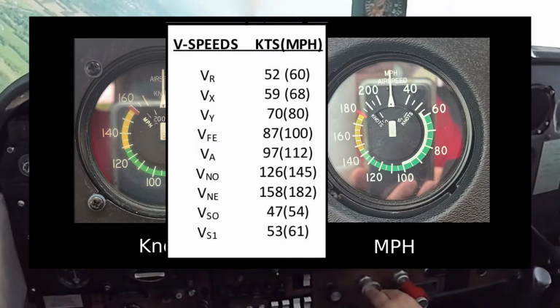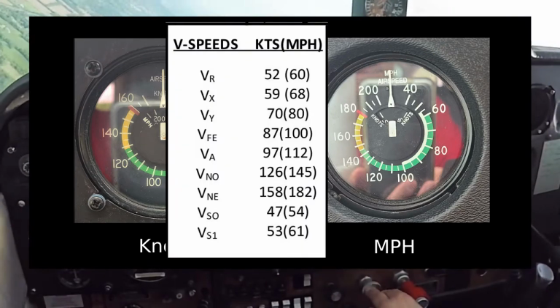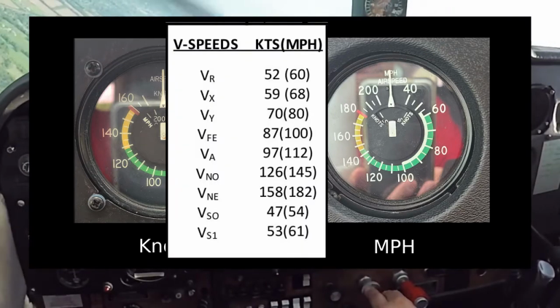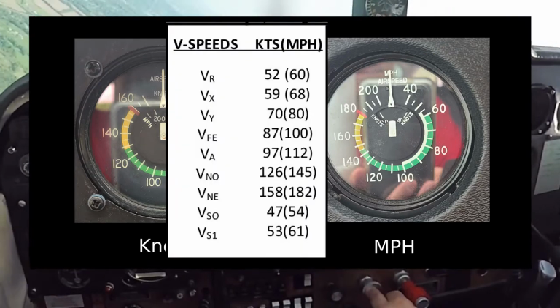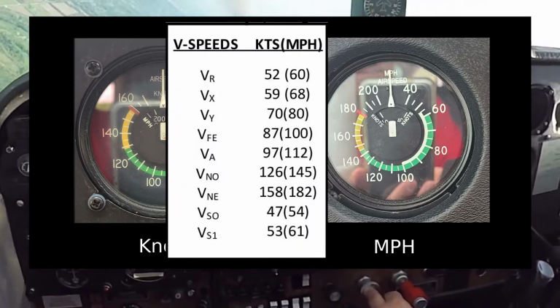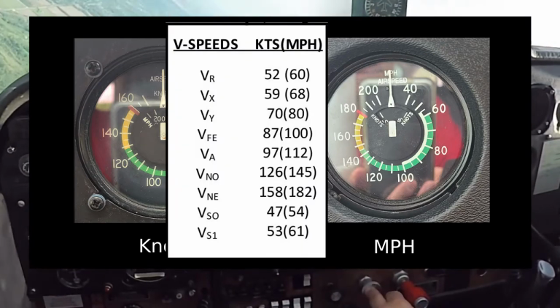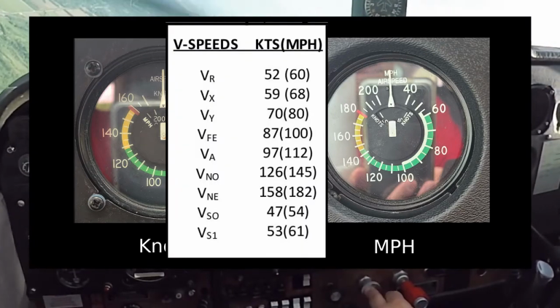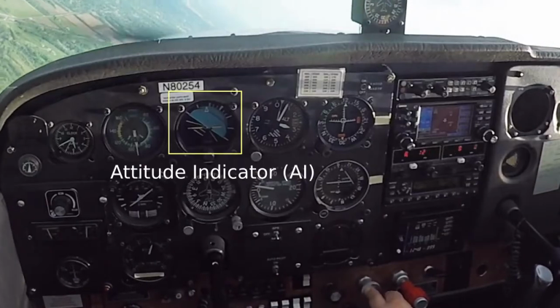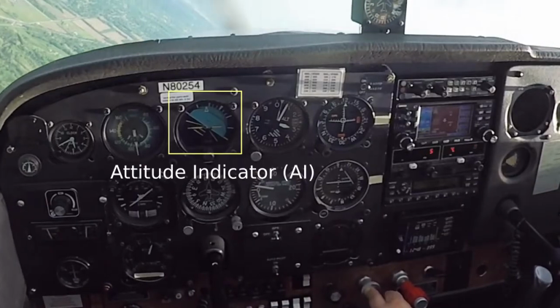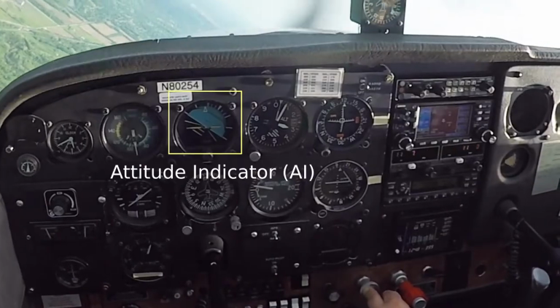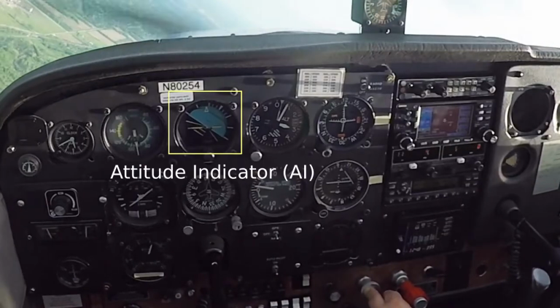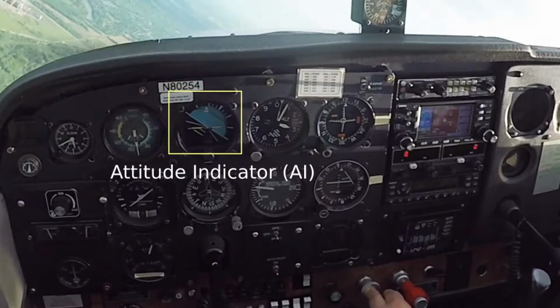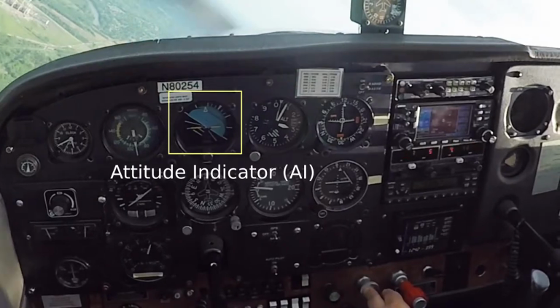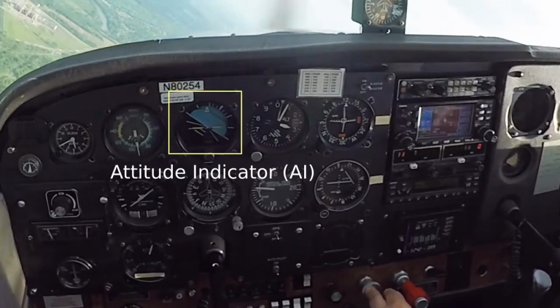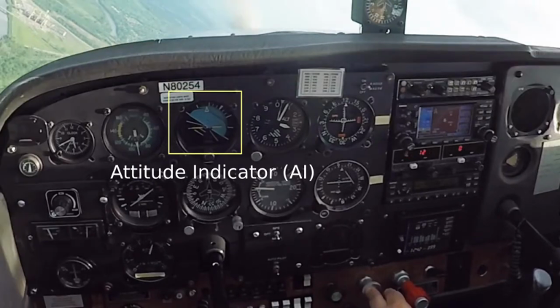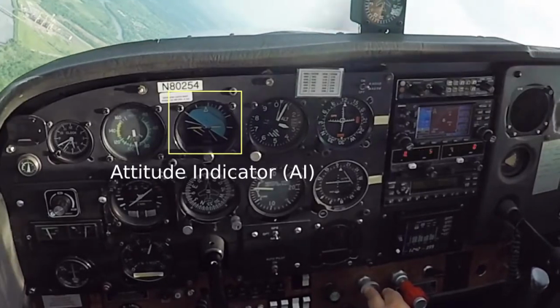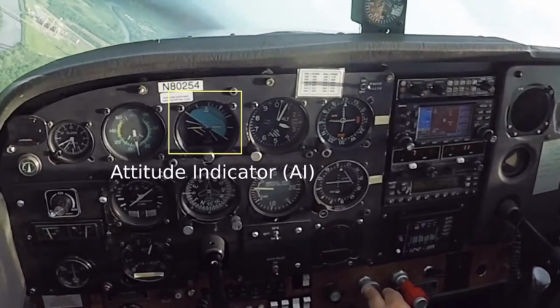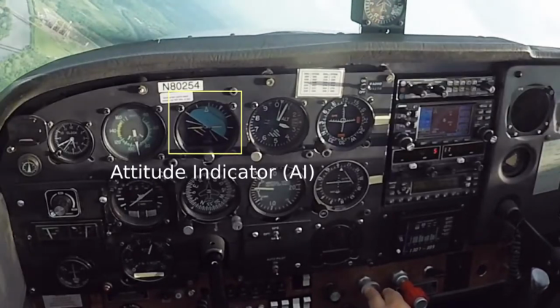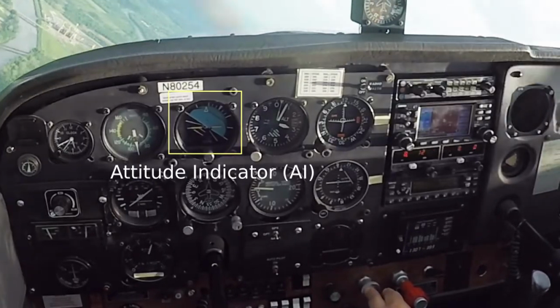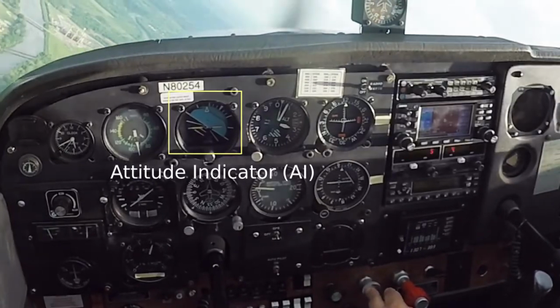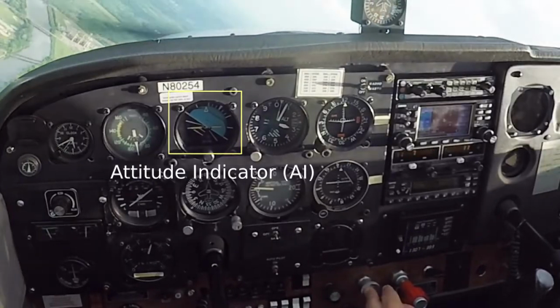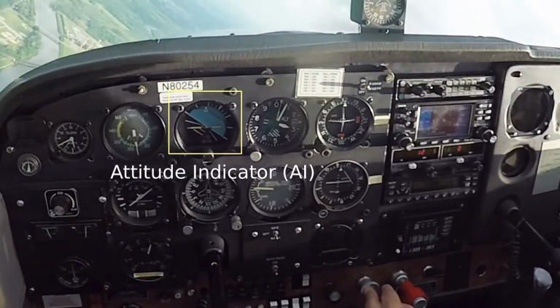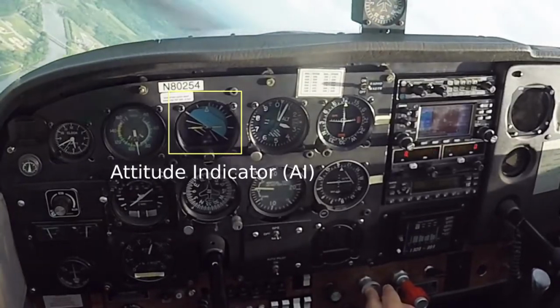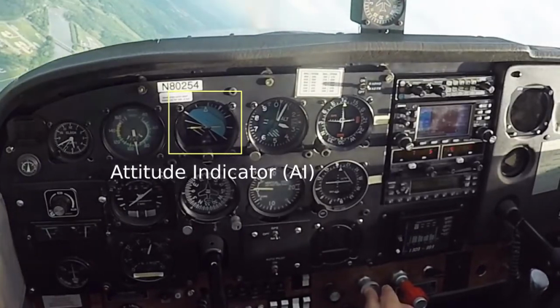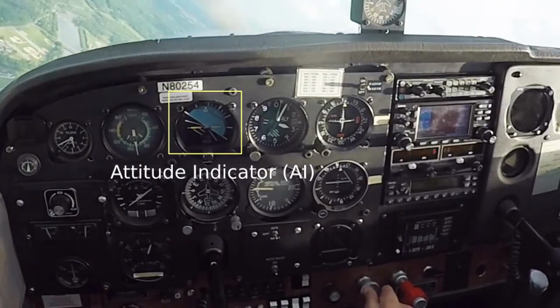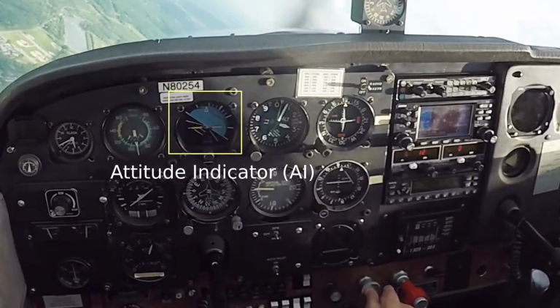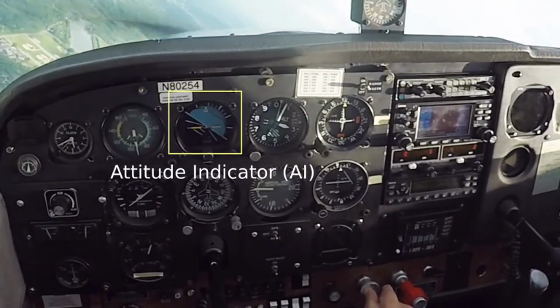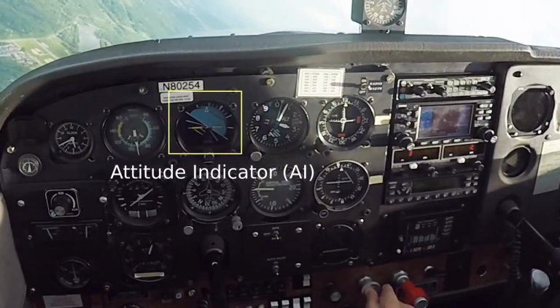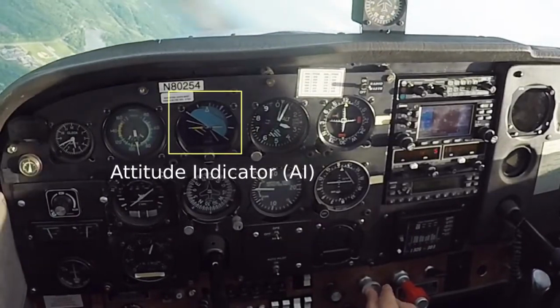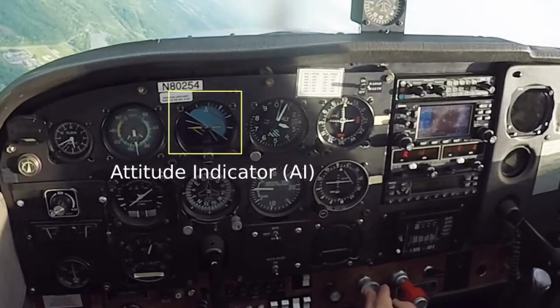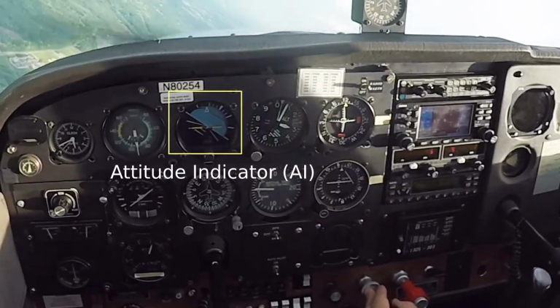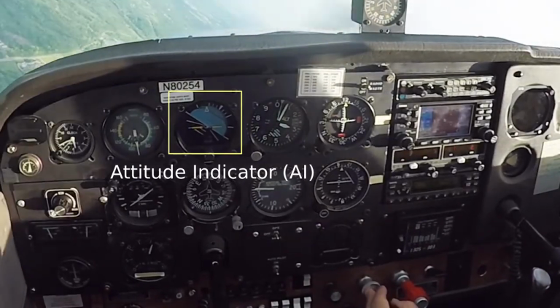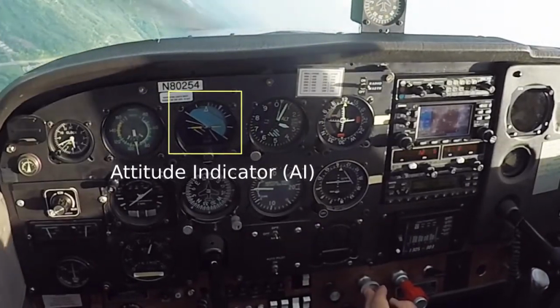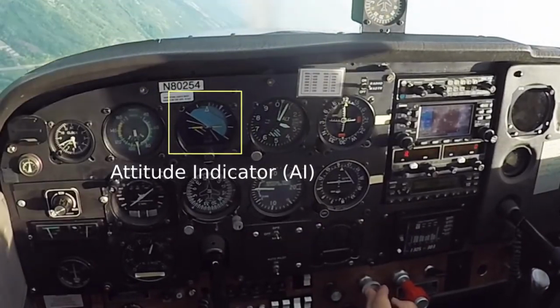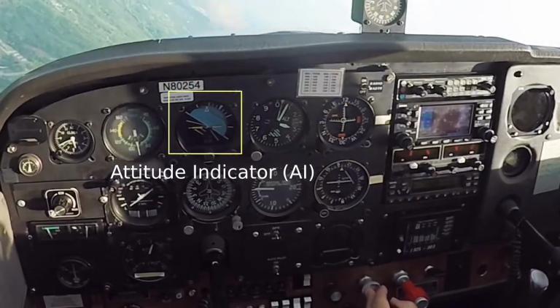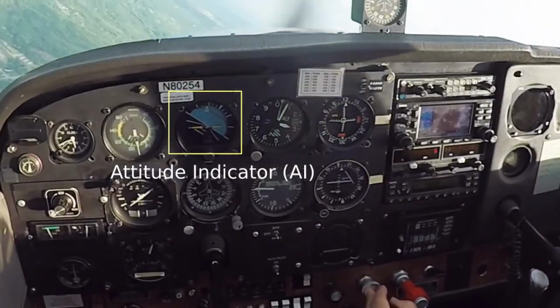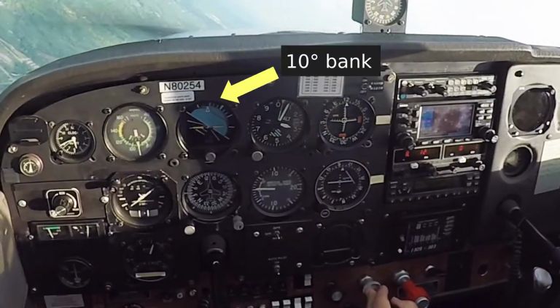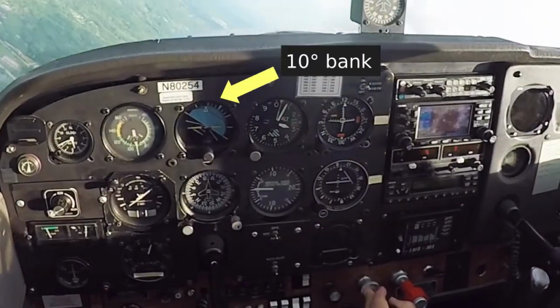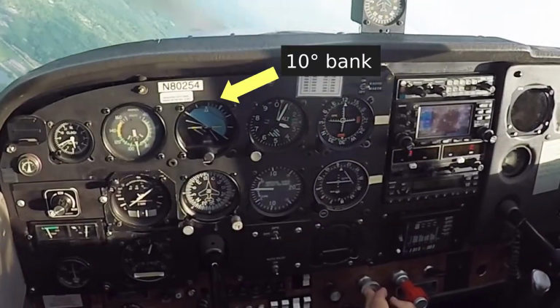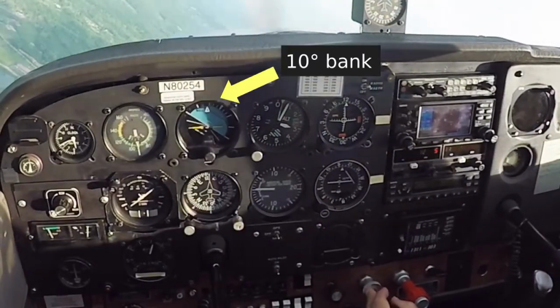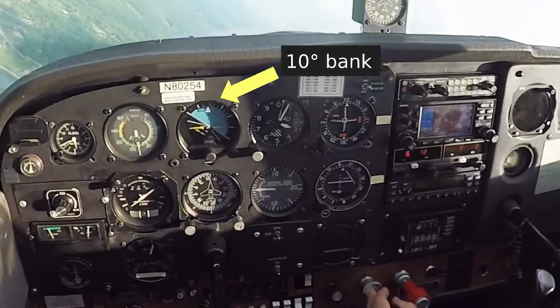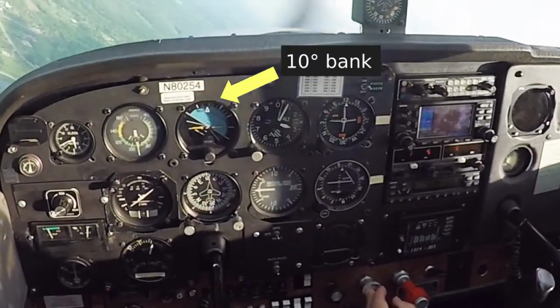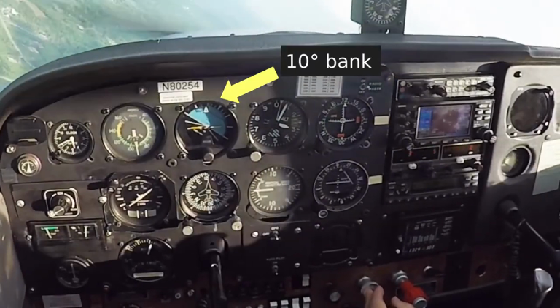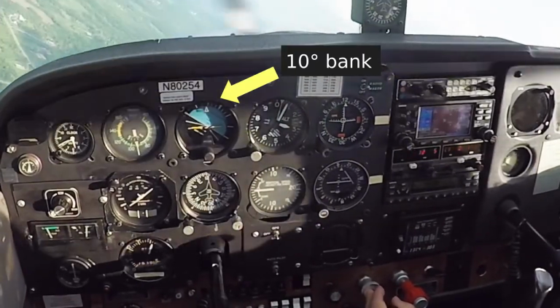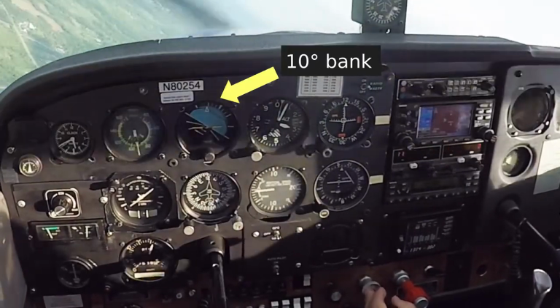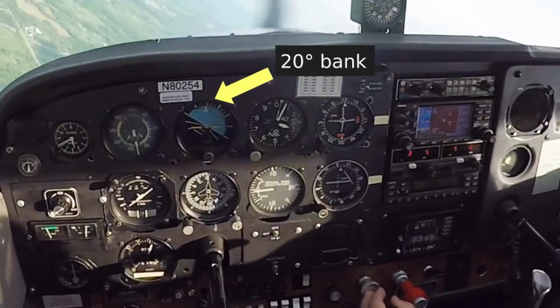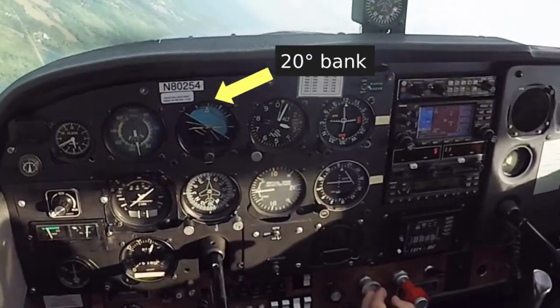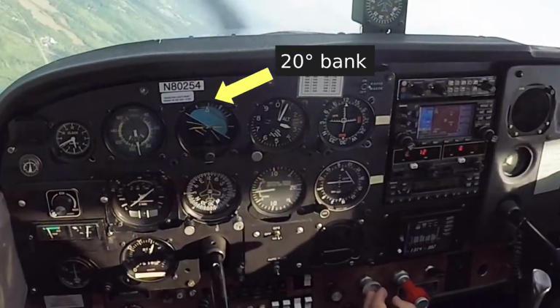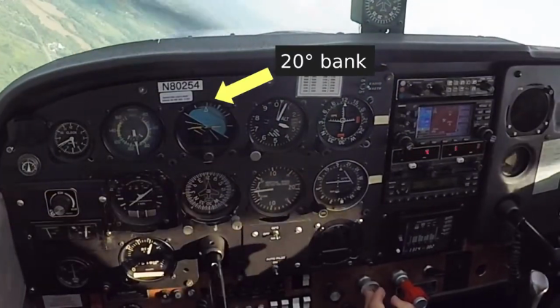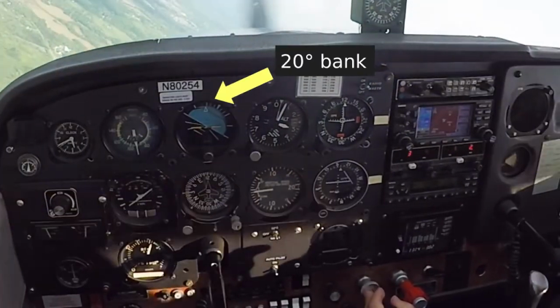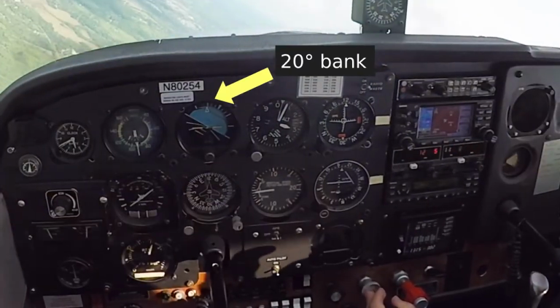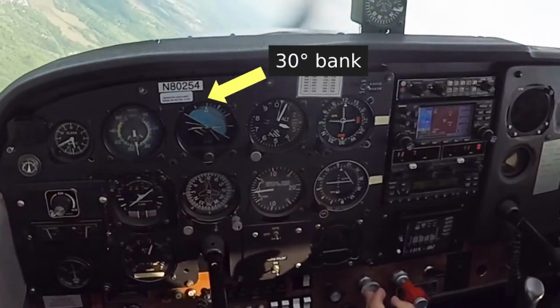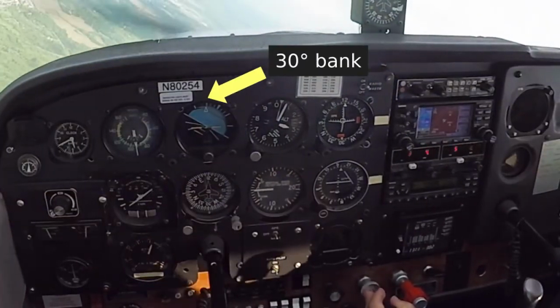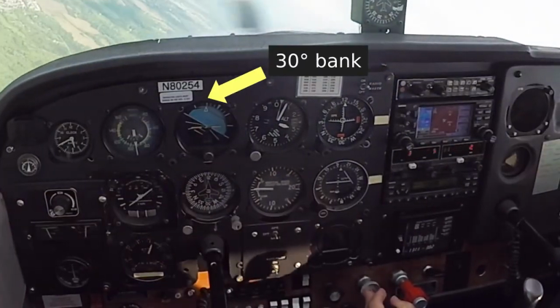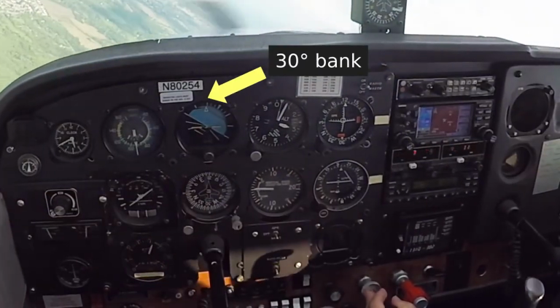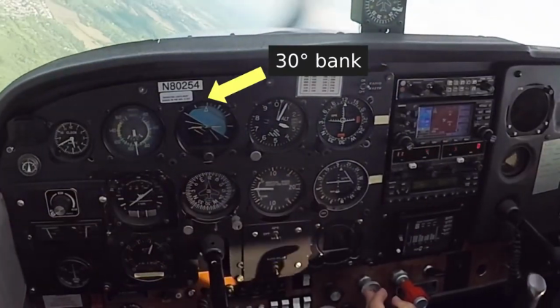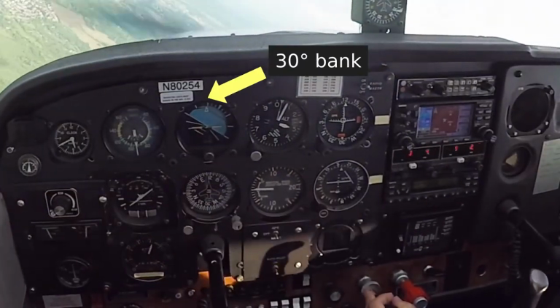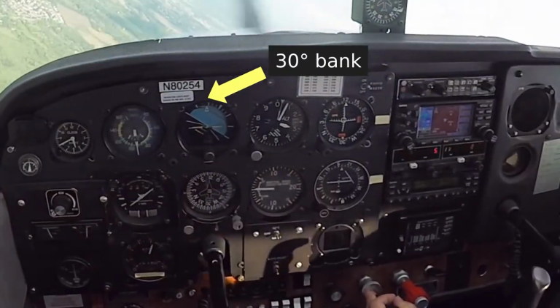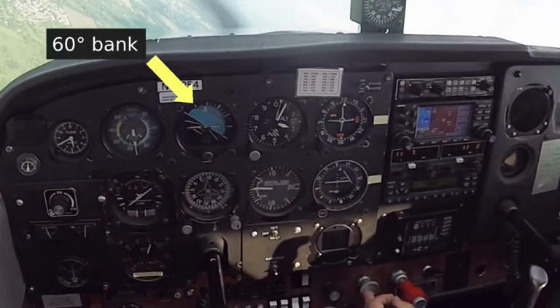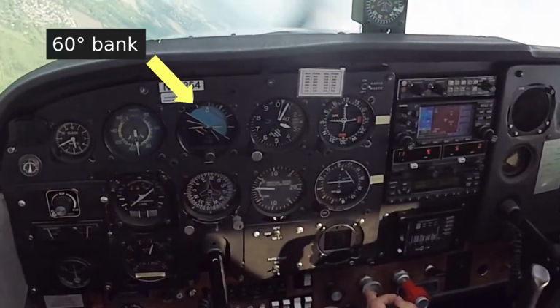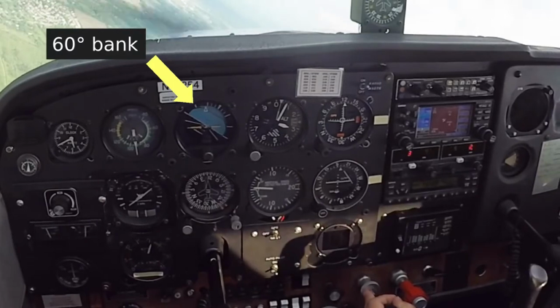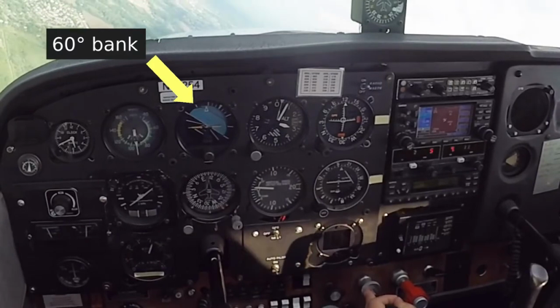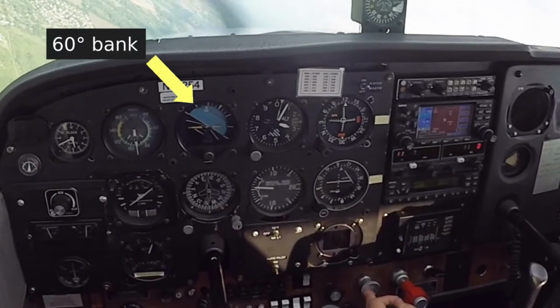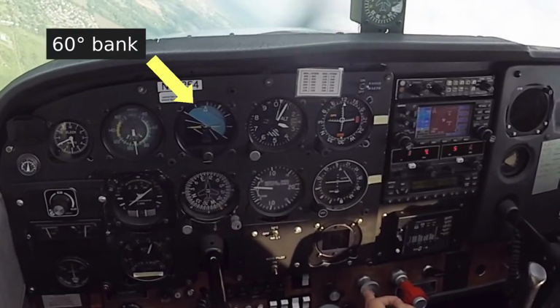The attitude indicator shows bank and pitch information, and the tick marks are placed at 10, 20, 30, and 60 degrees.